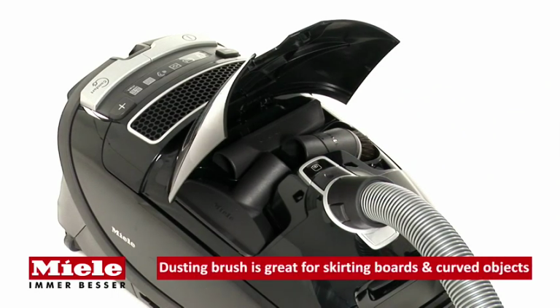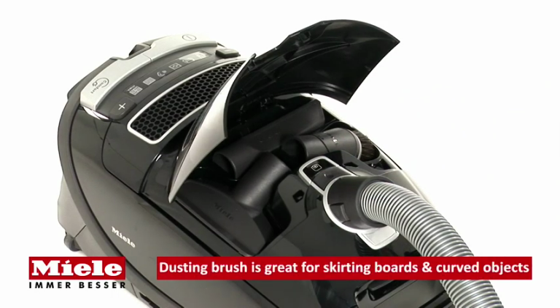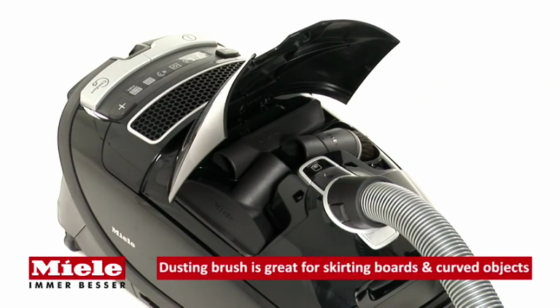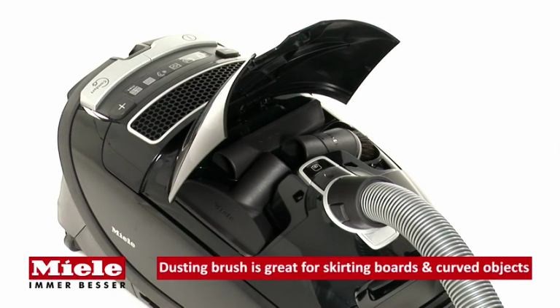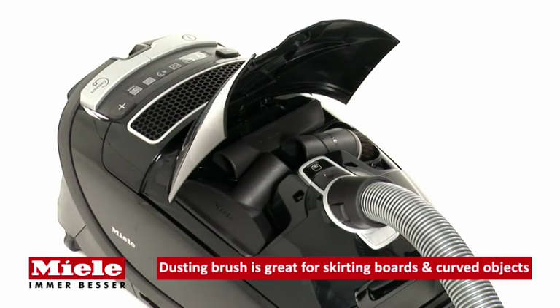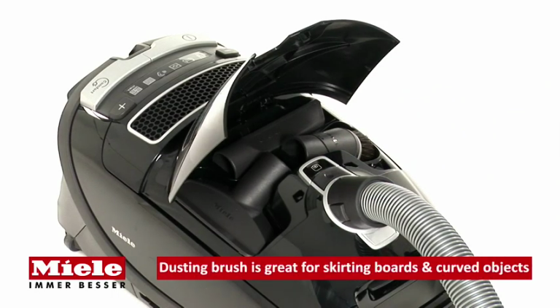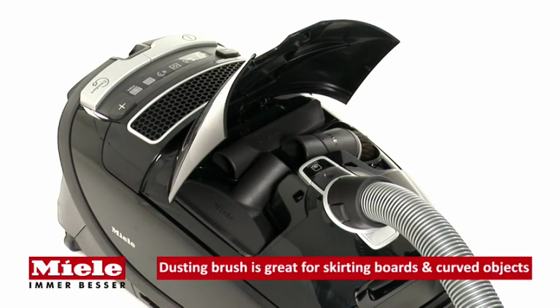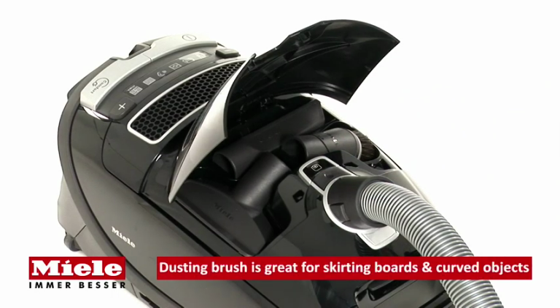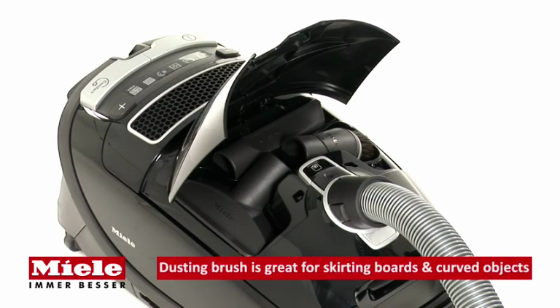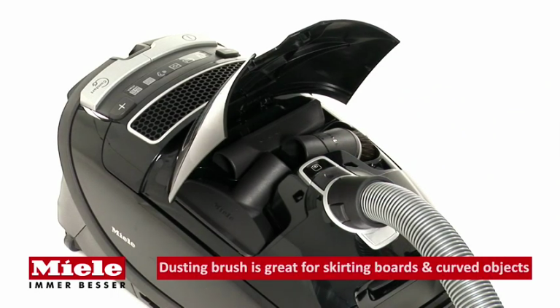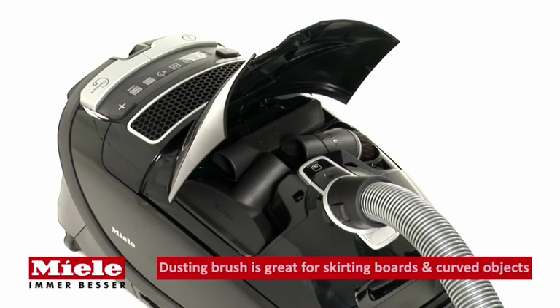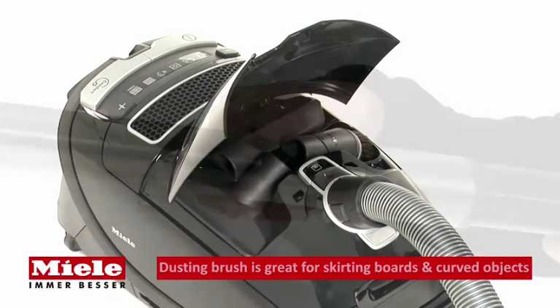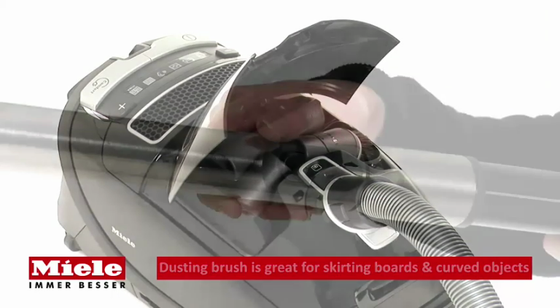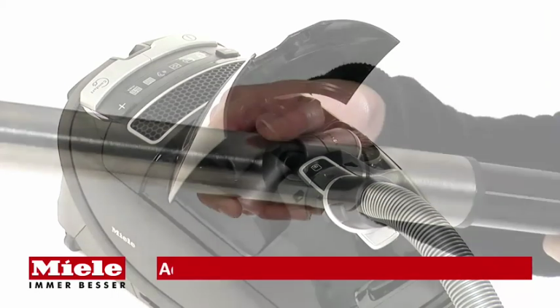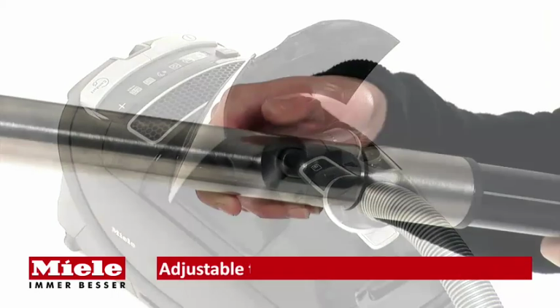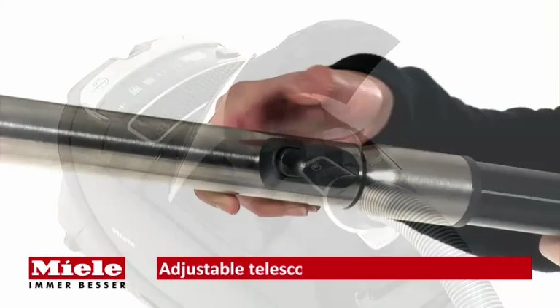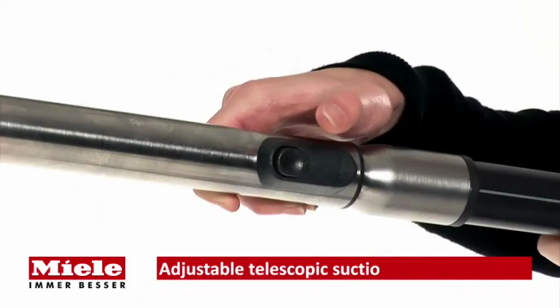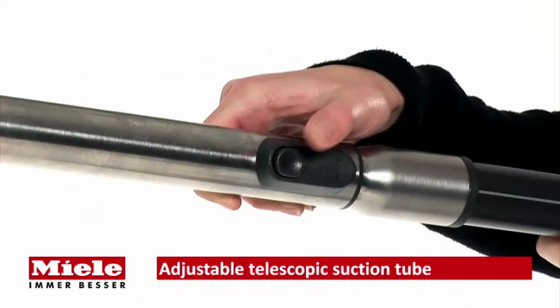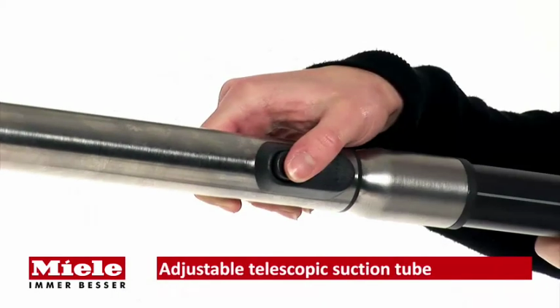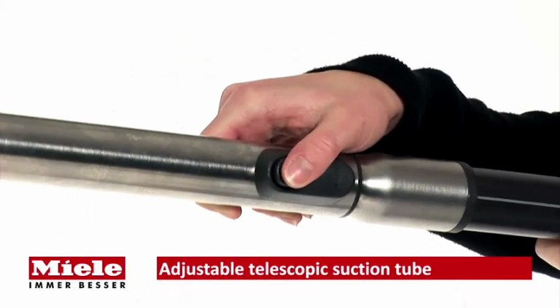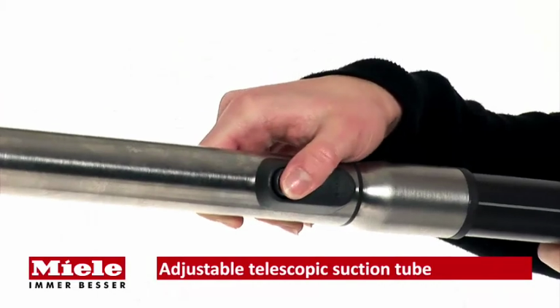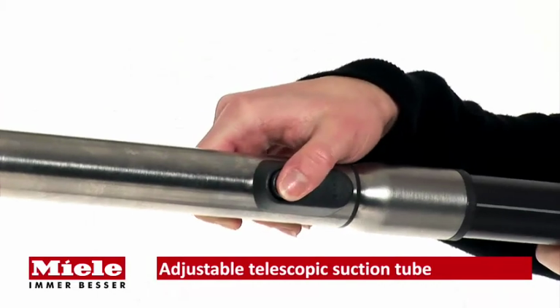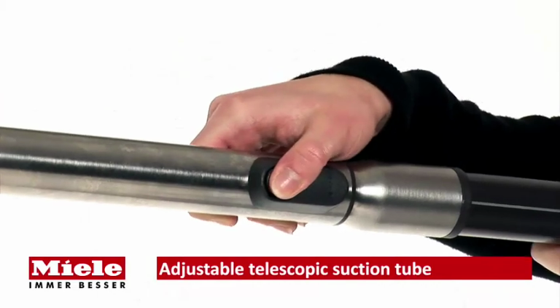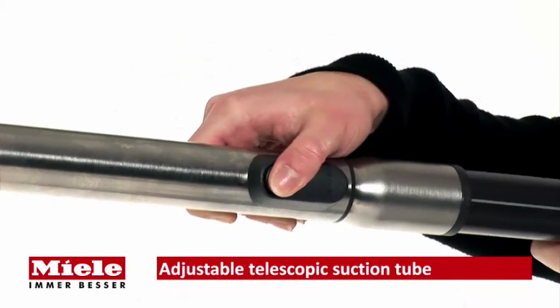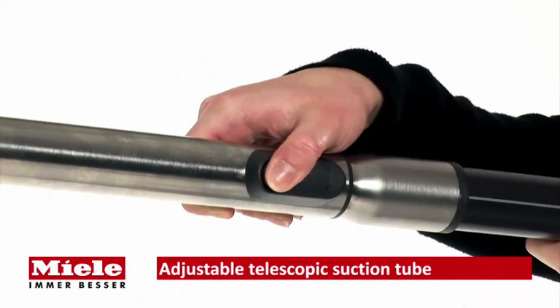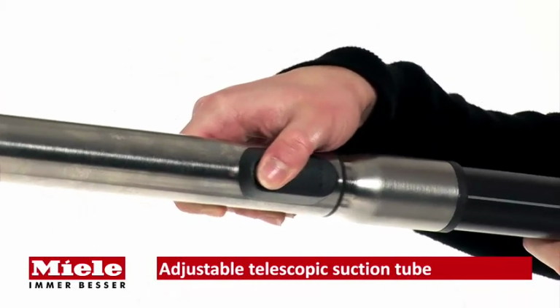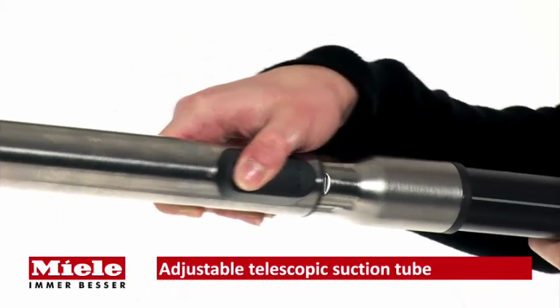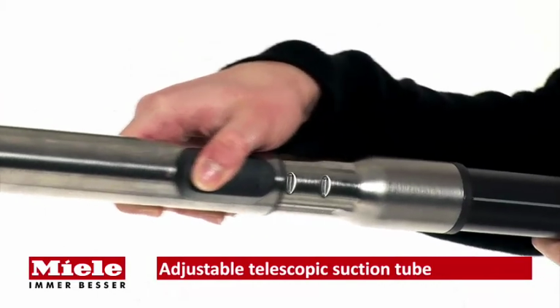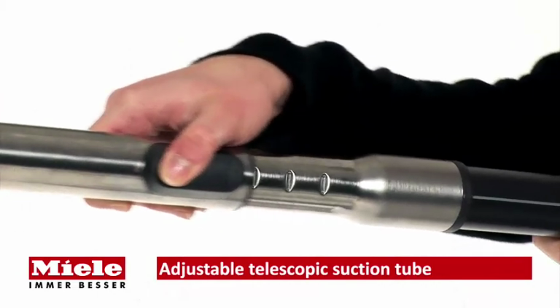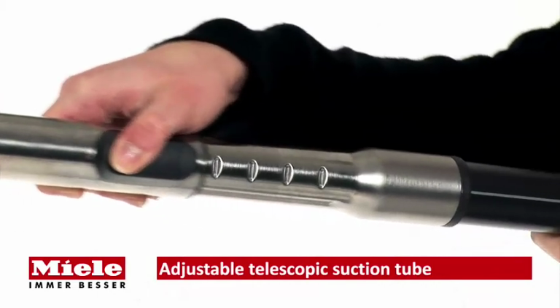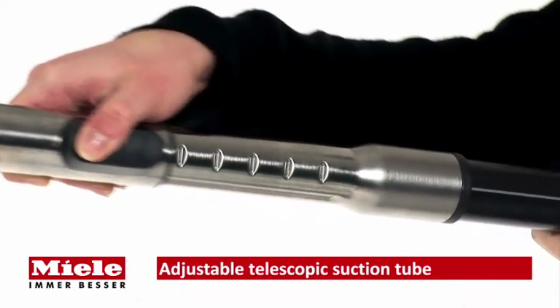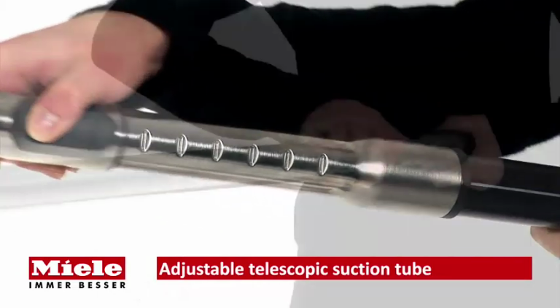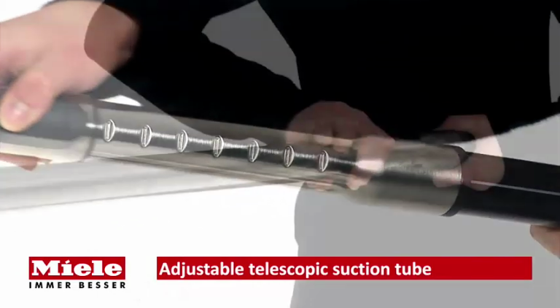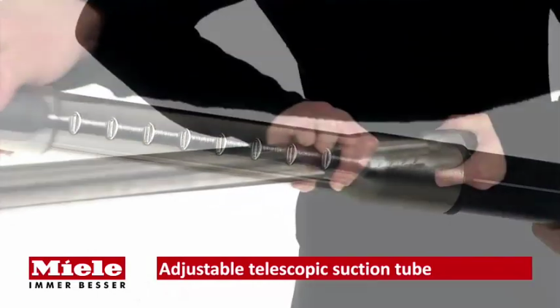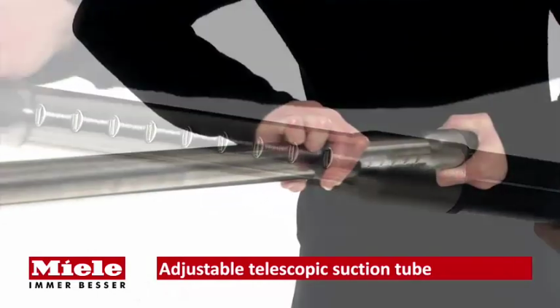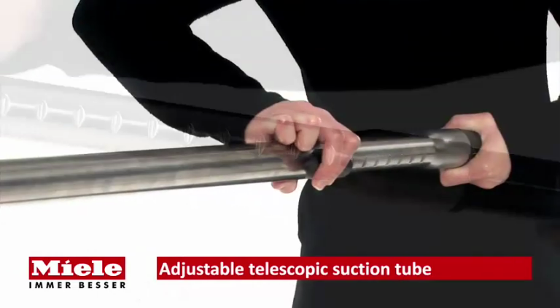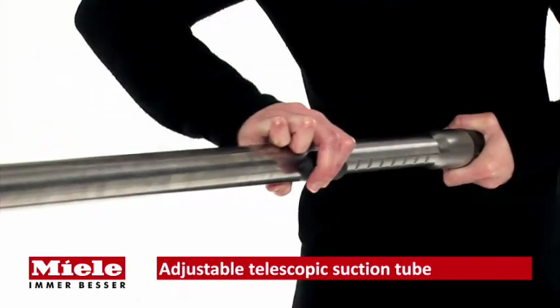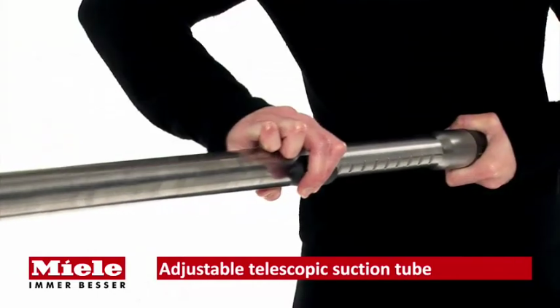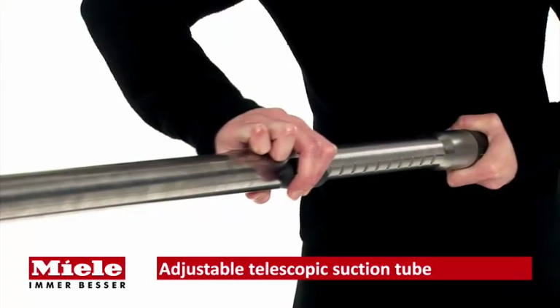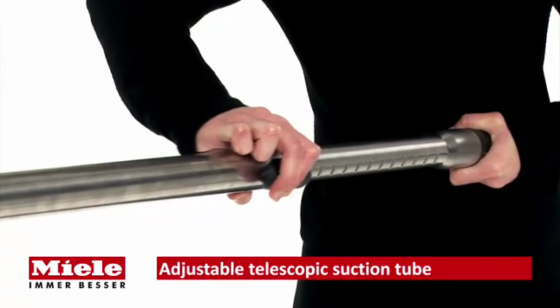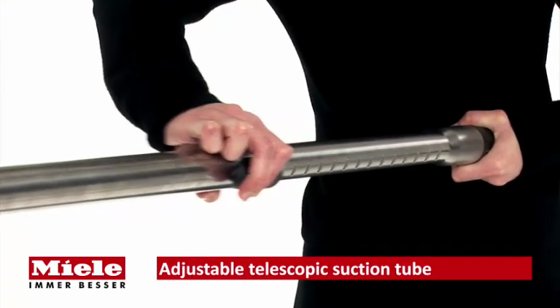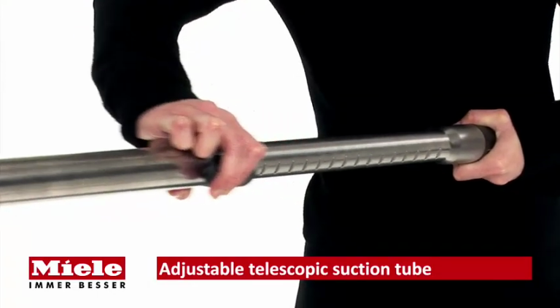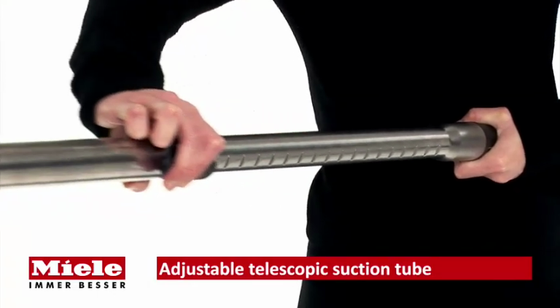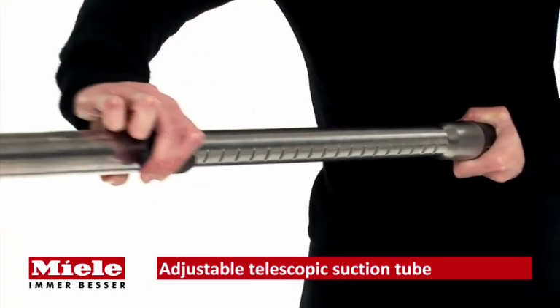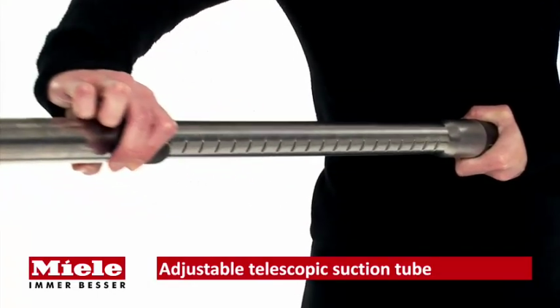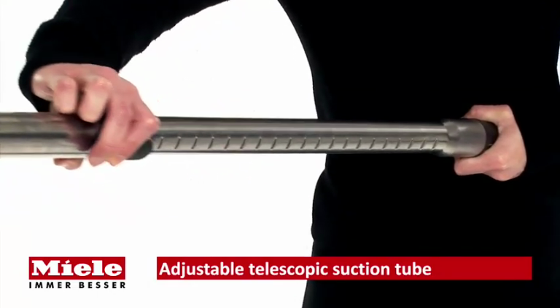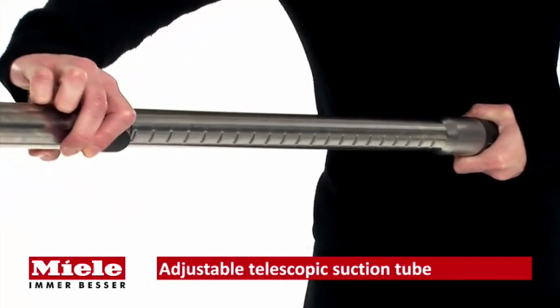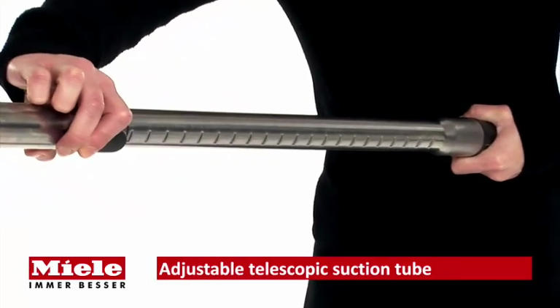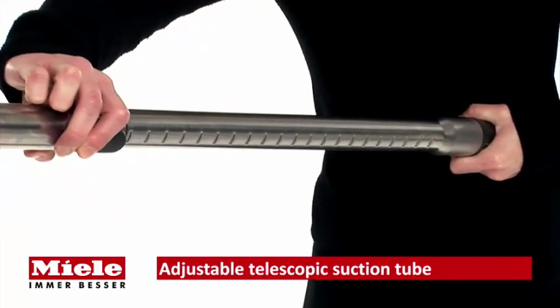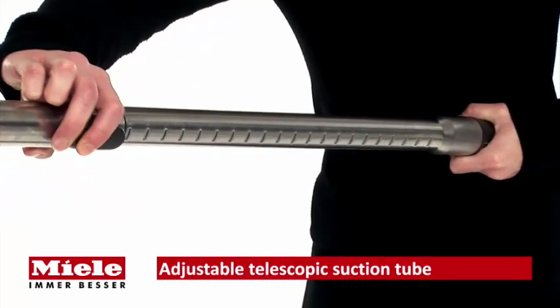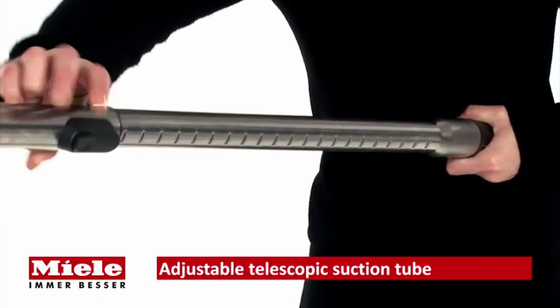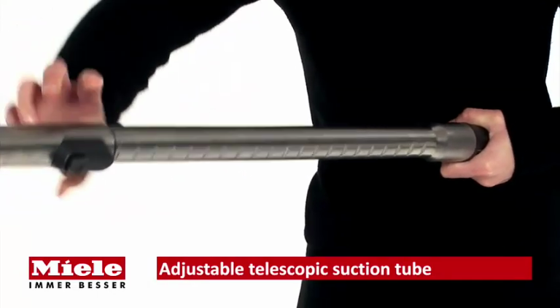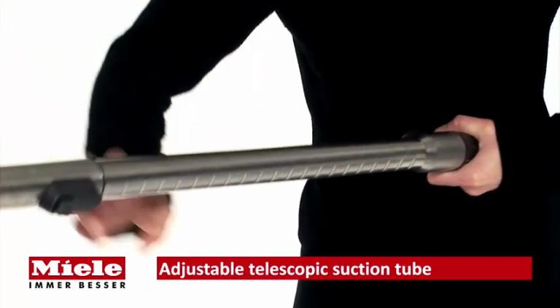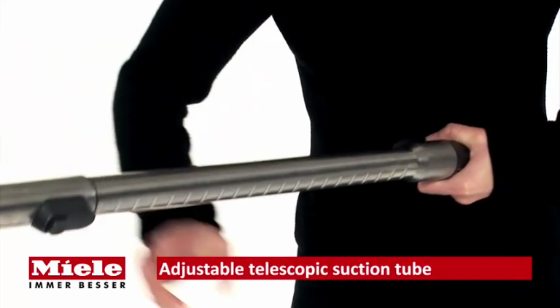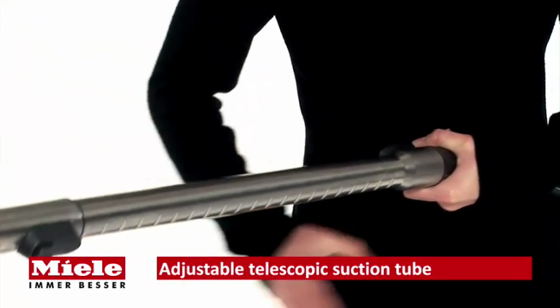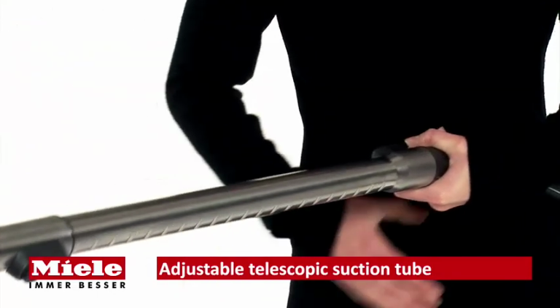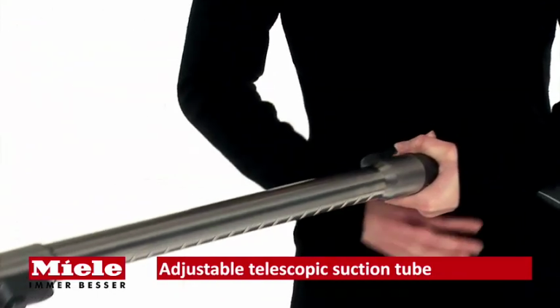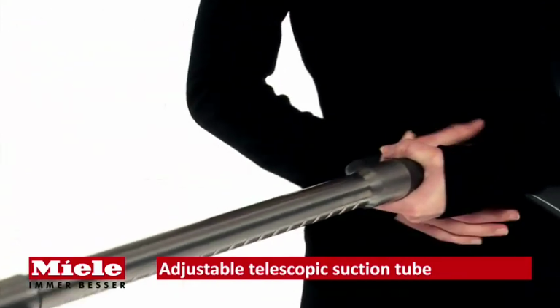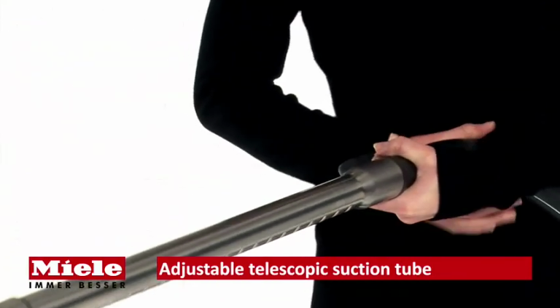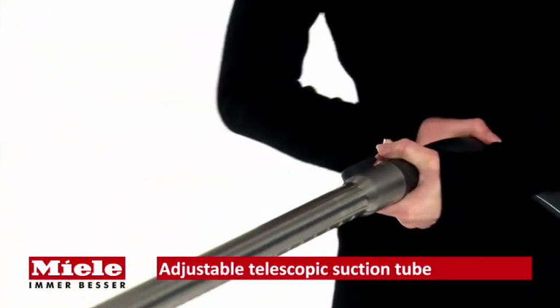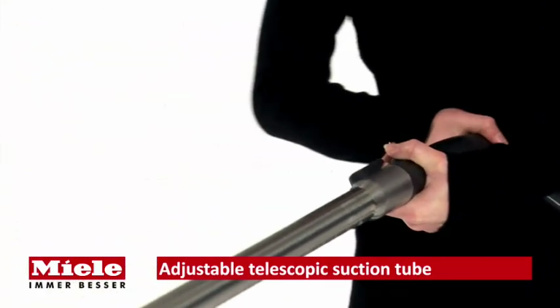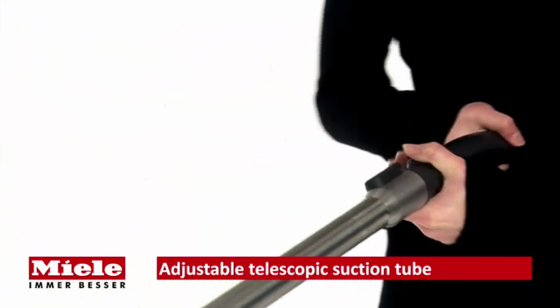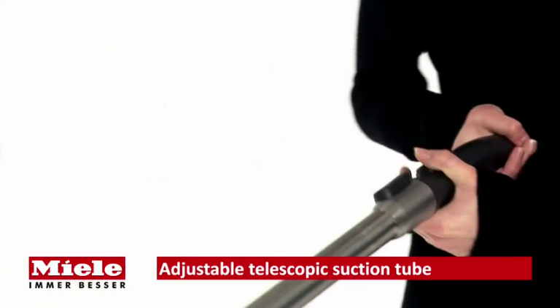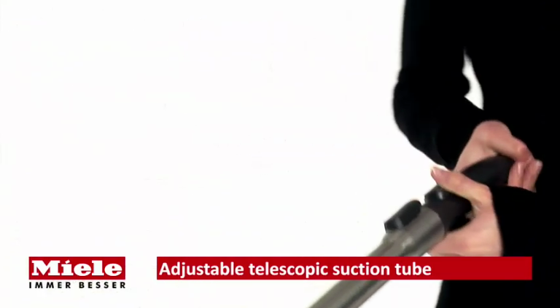Three onboard accessories are stored neatly inside the cleaner and provide perfect cleaning for any surface. The length of the telescopic suction tube is easily adjusted at the touch of a button to suit all users.